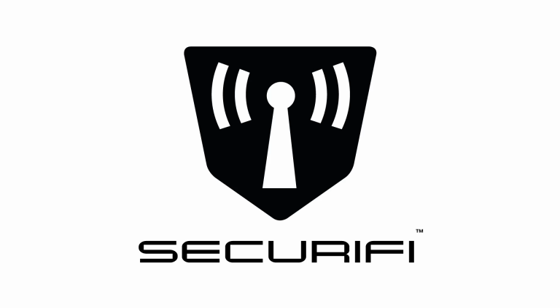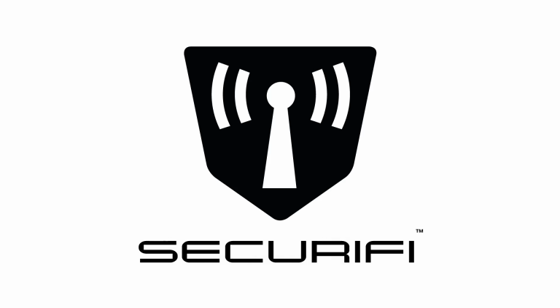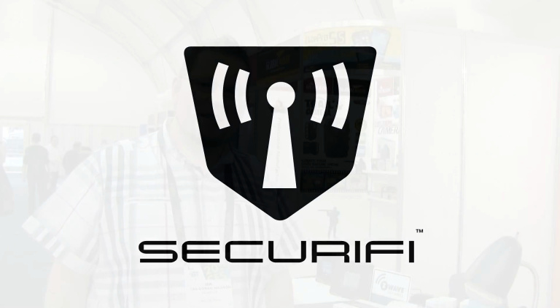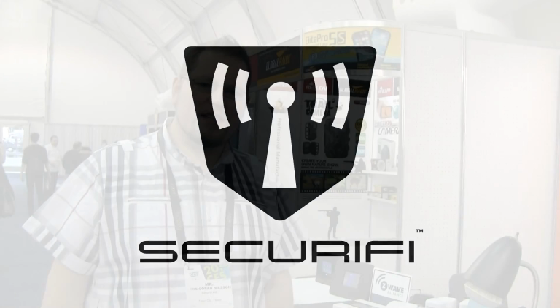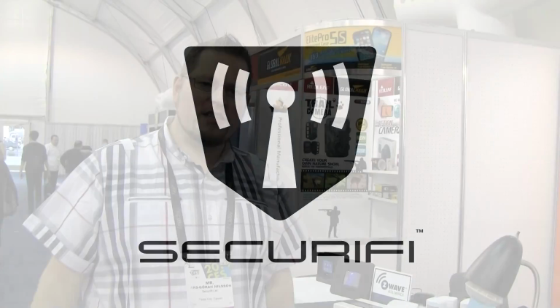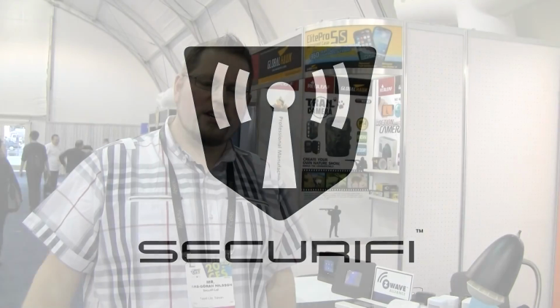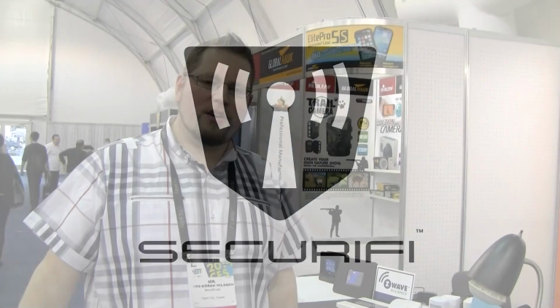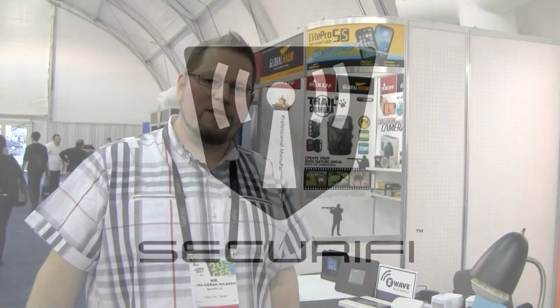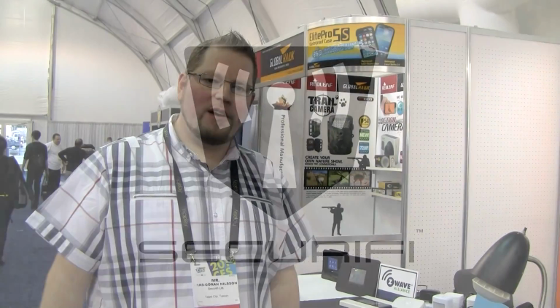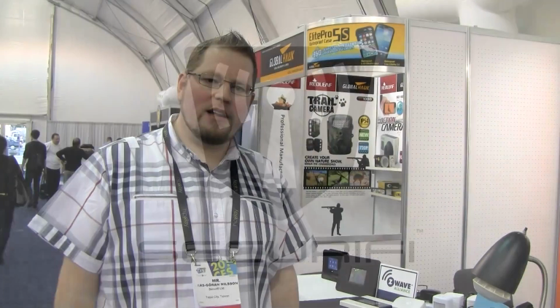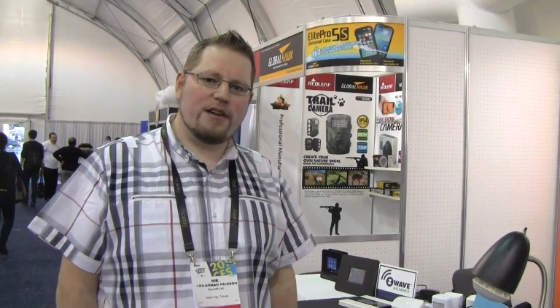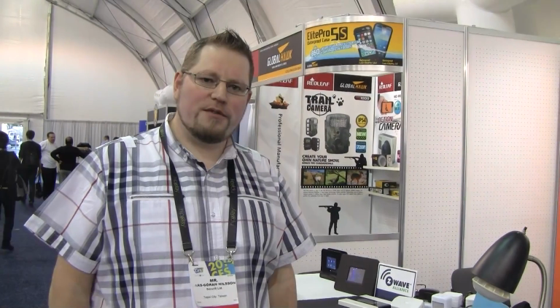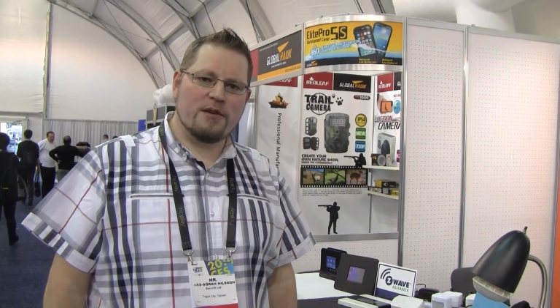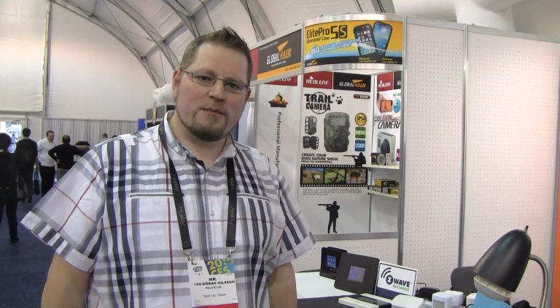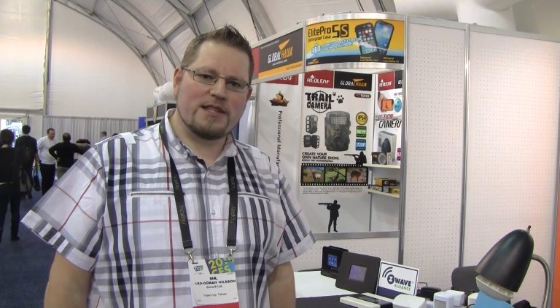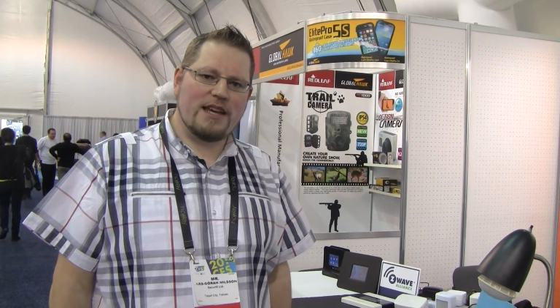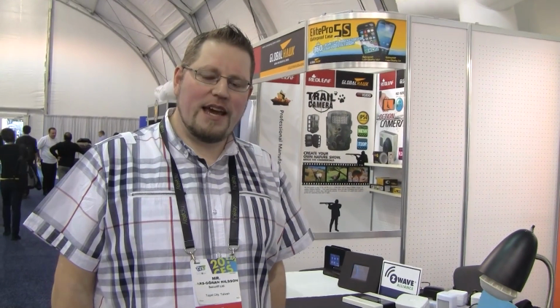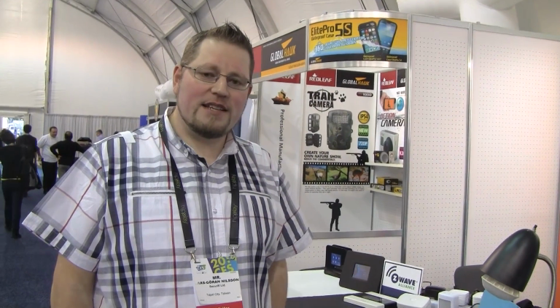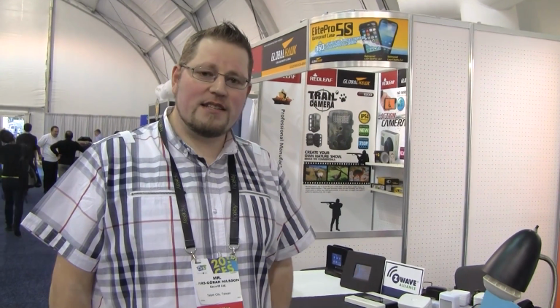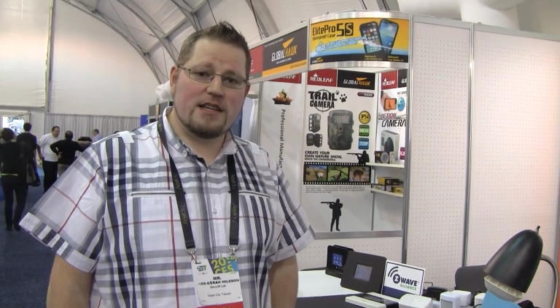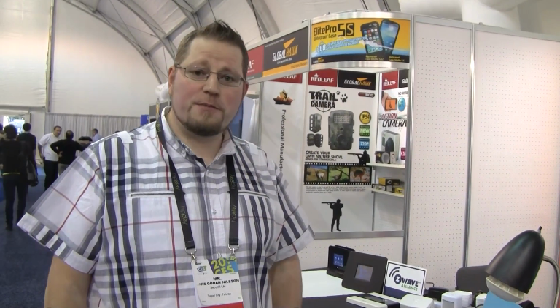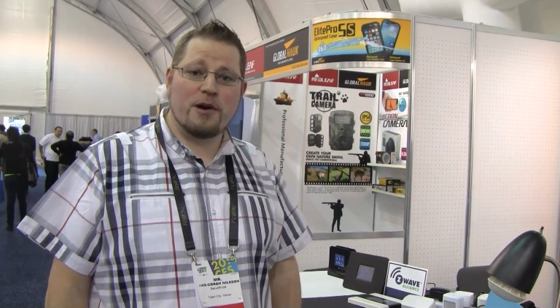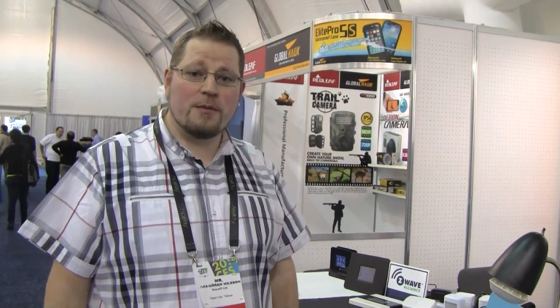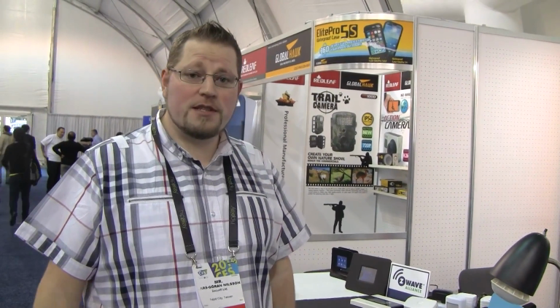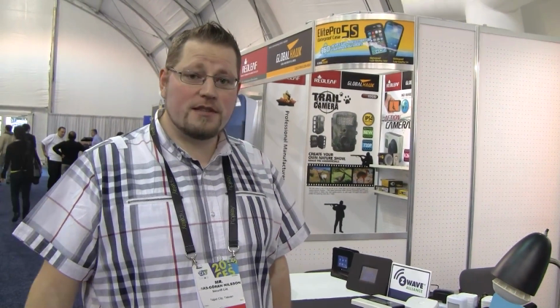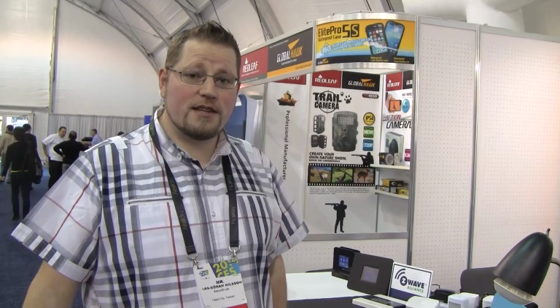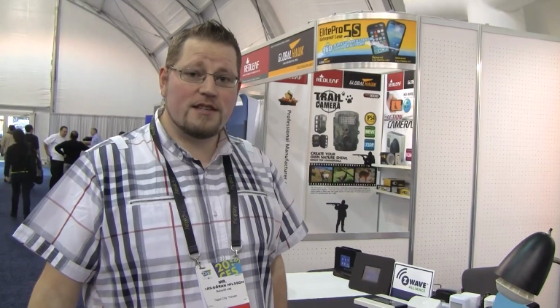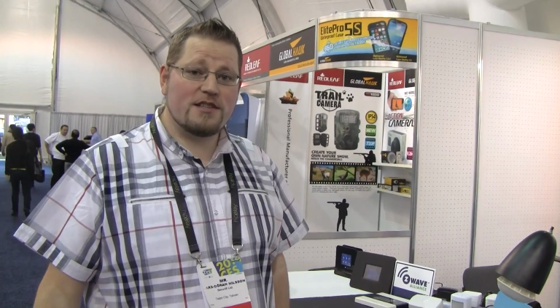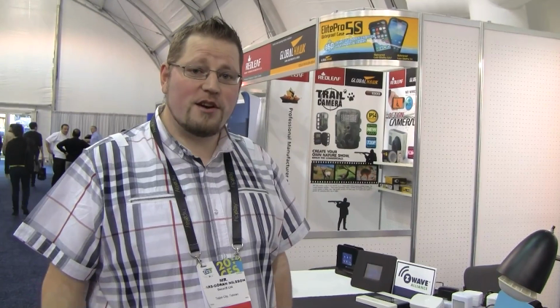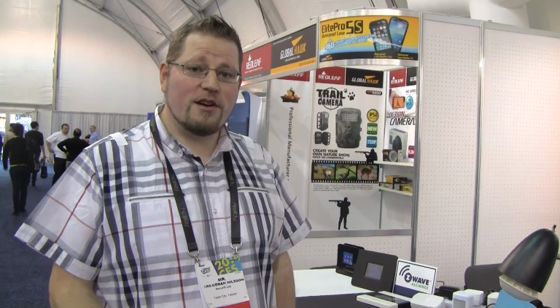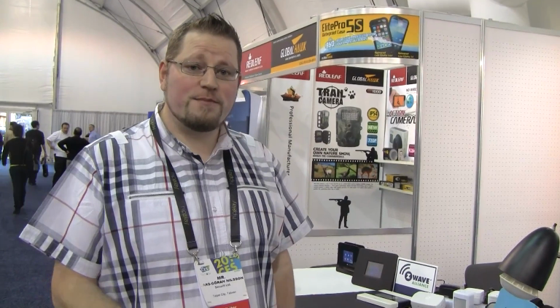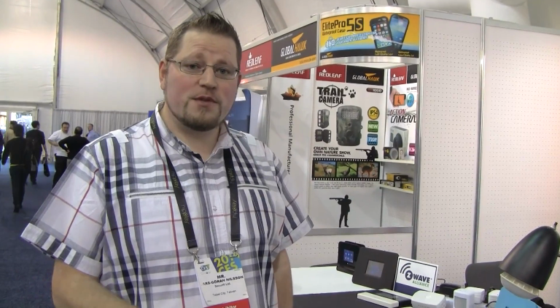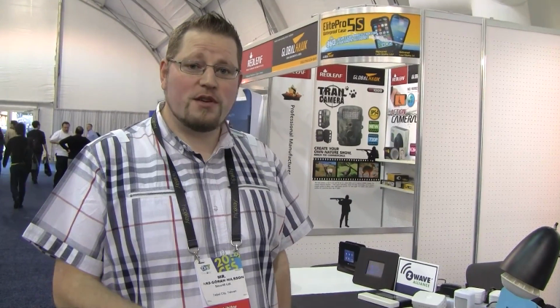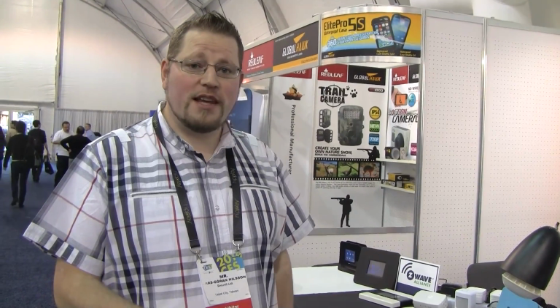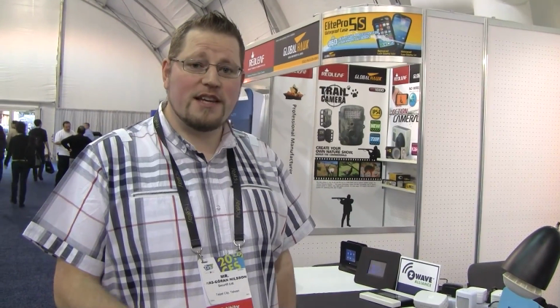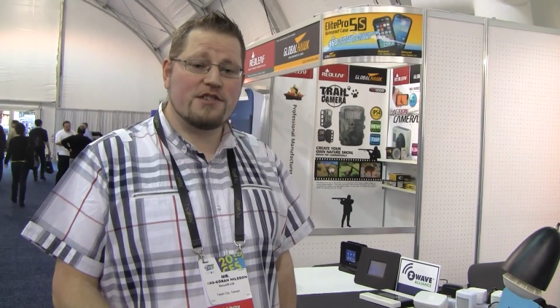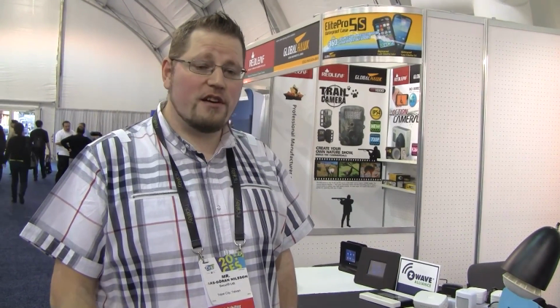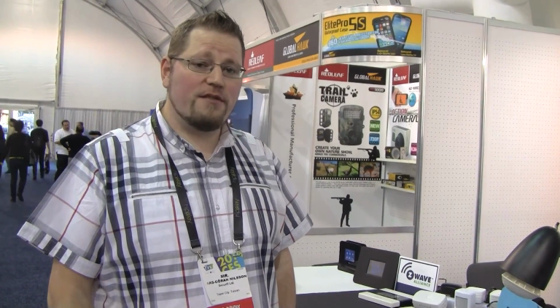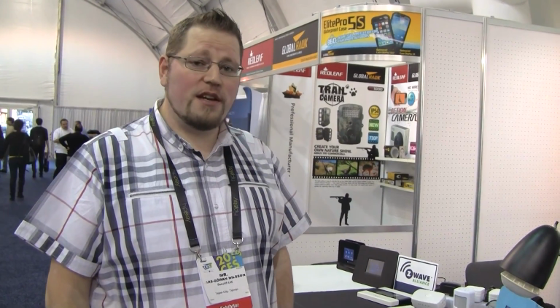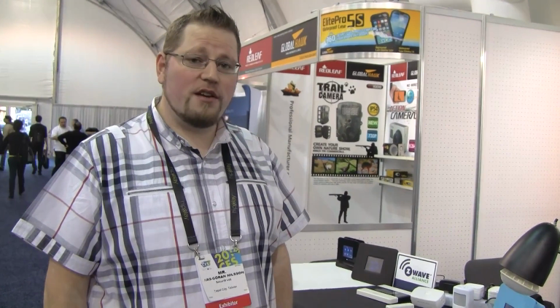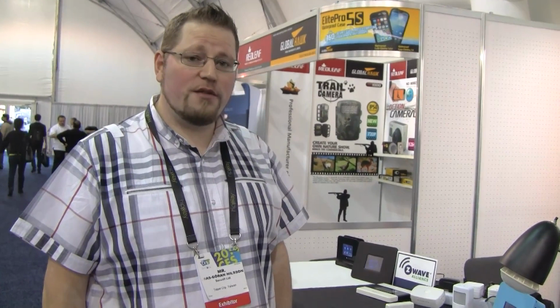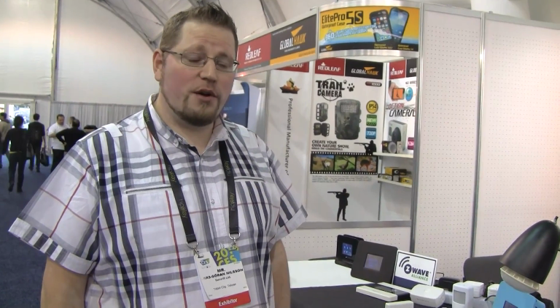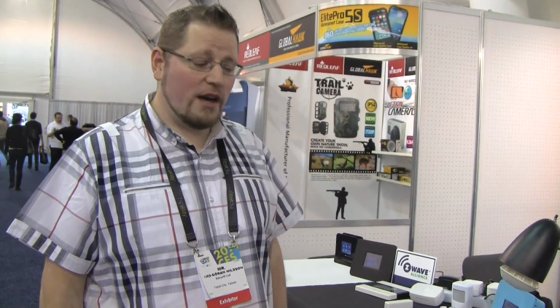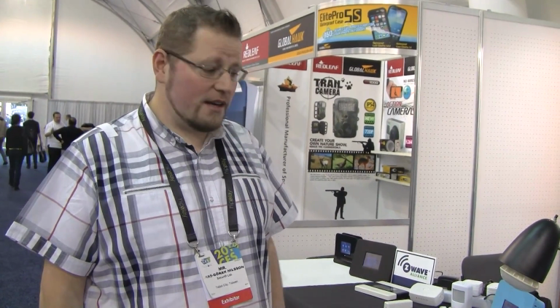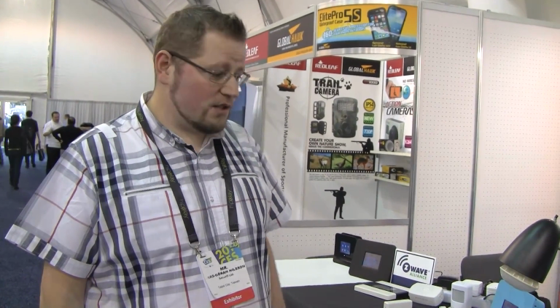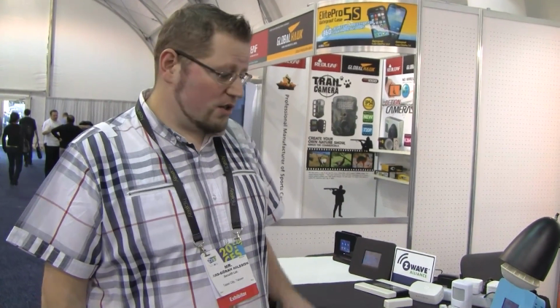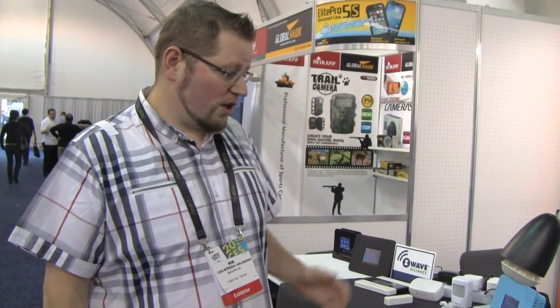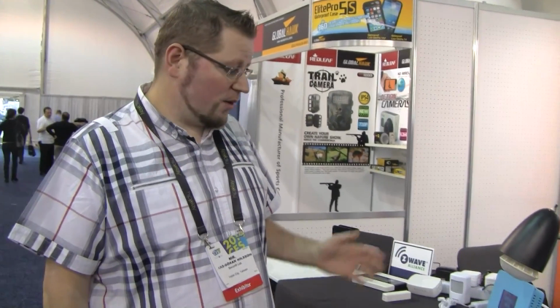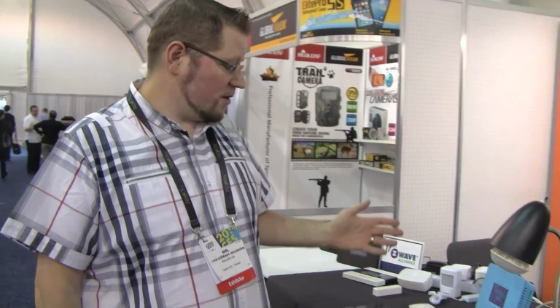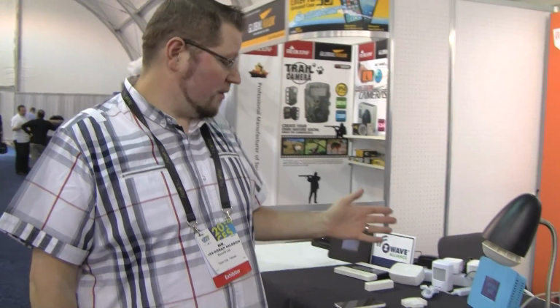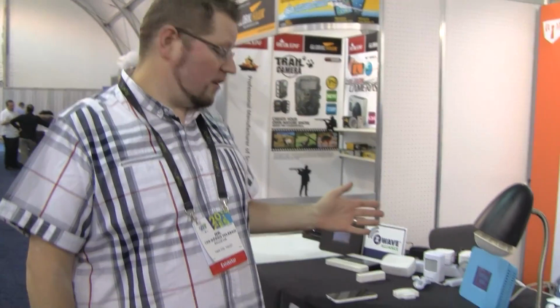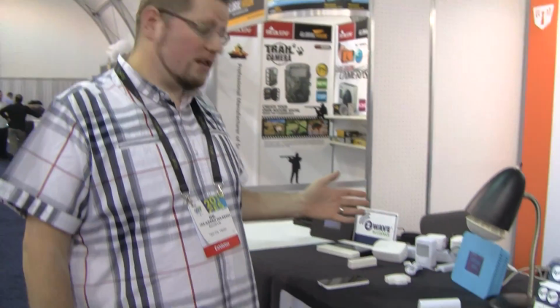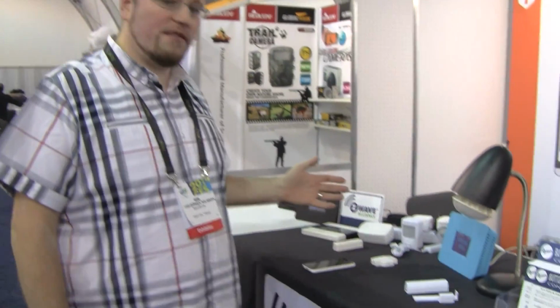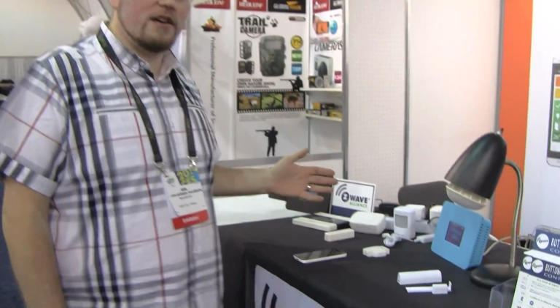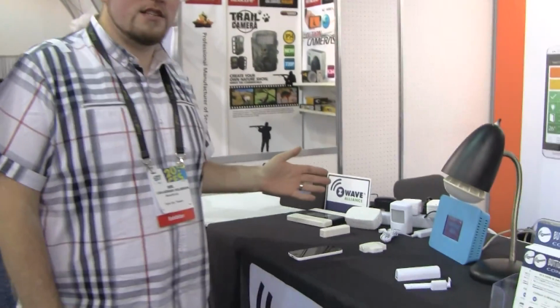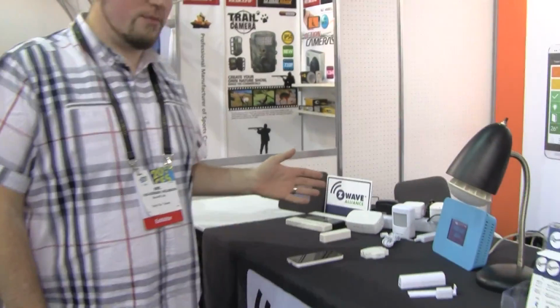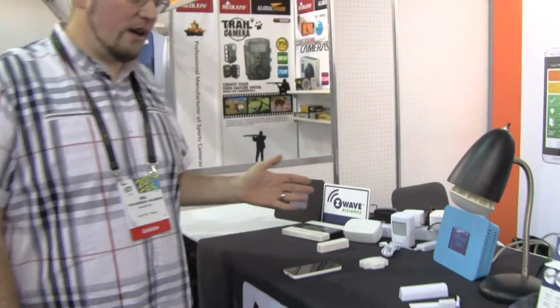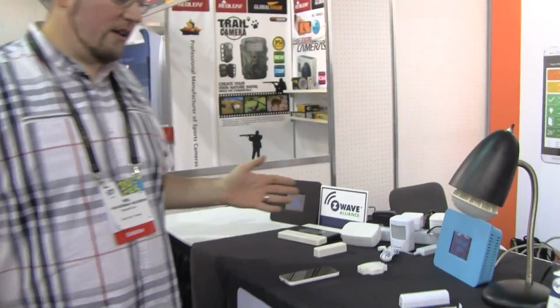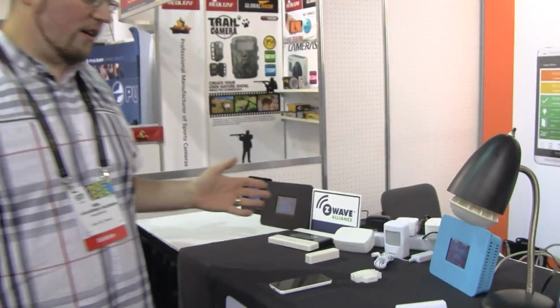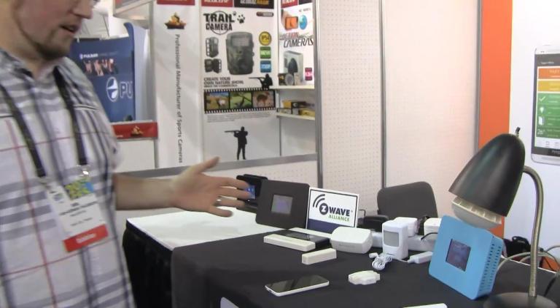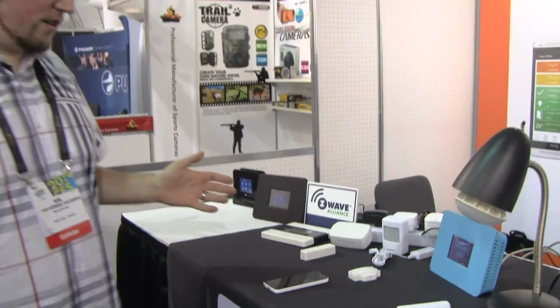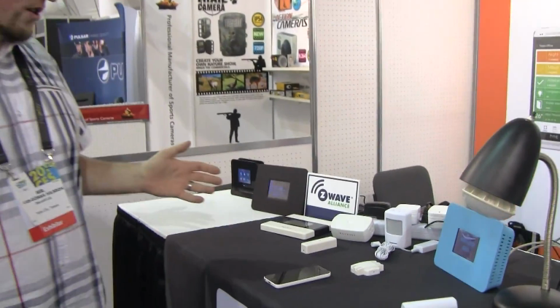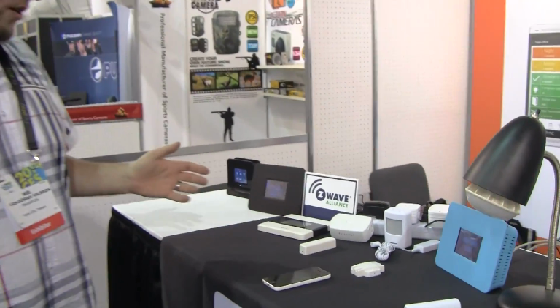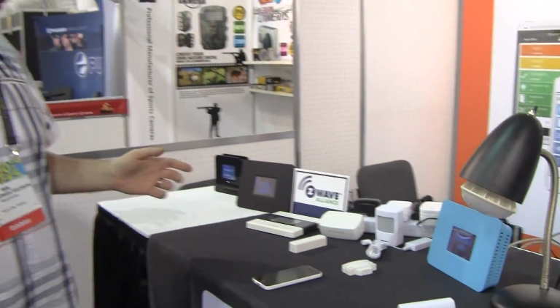This is Securify Live from CES as promised. This is our Kickstarter video for you guys to show some of the devices we have here at the show.